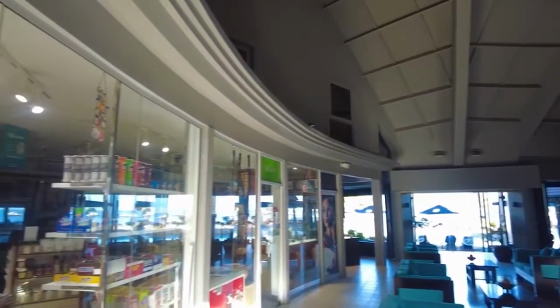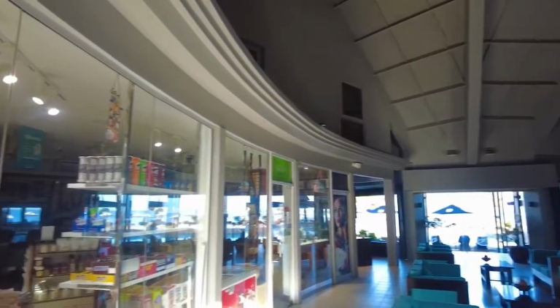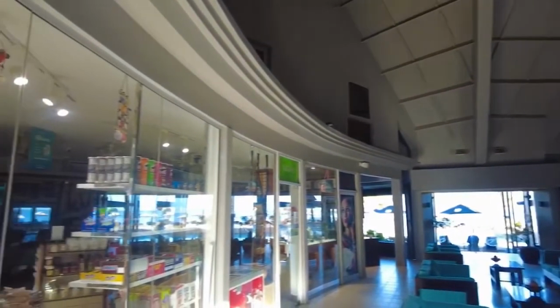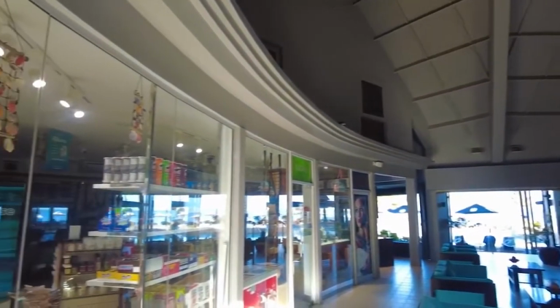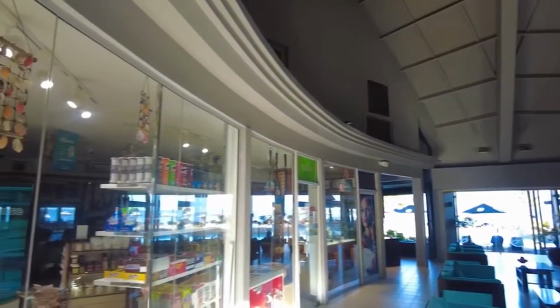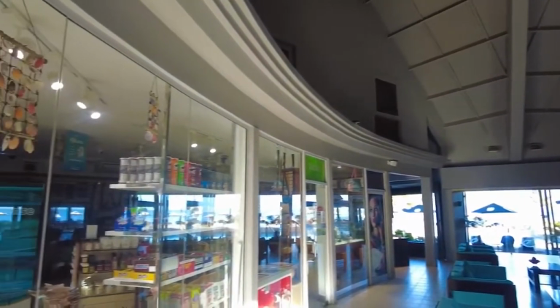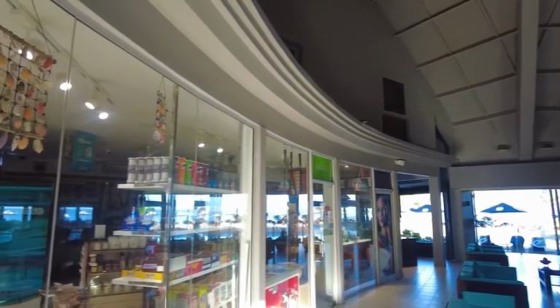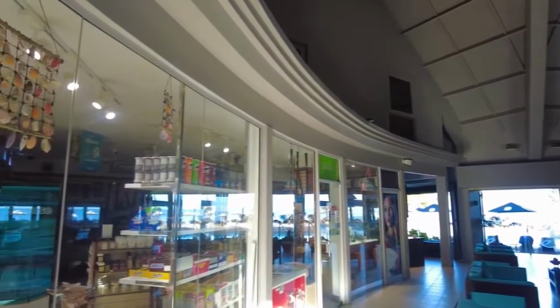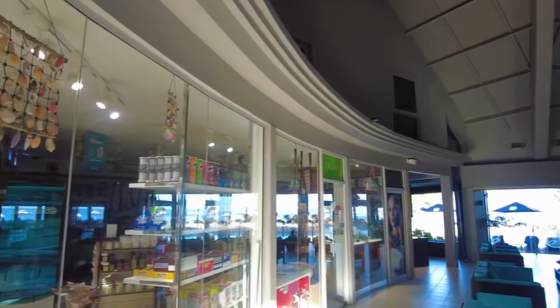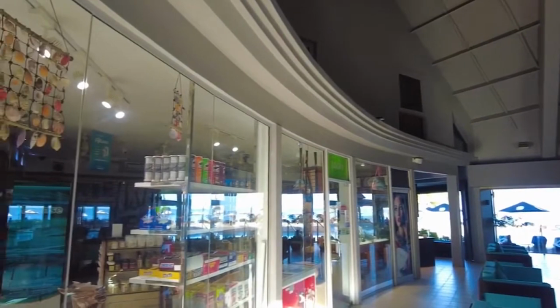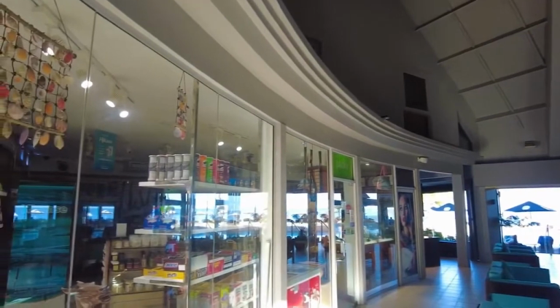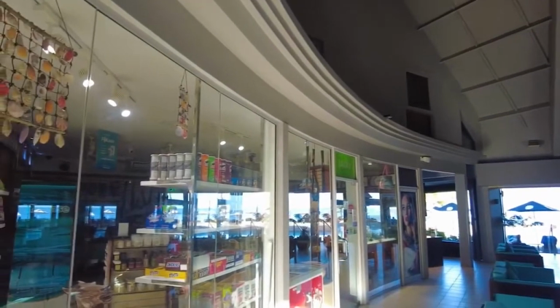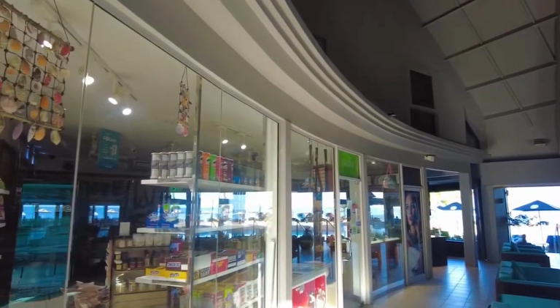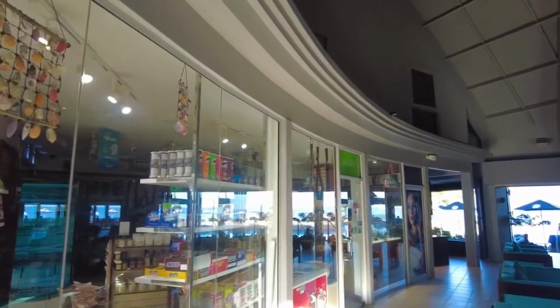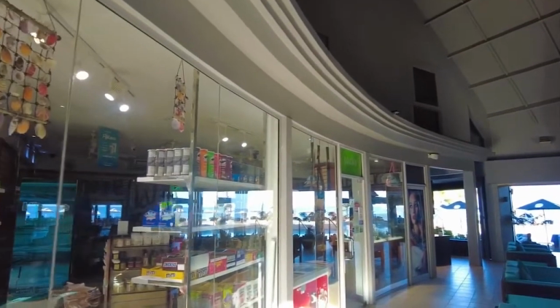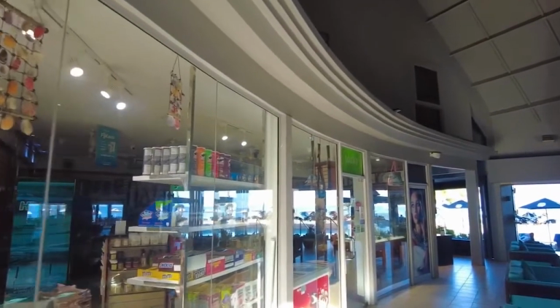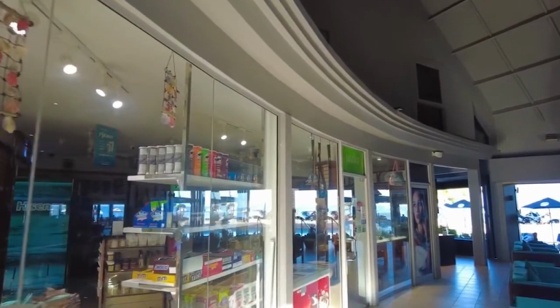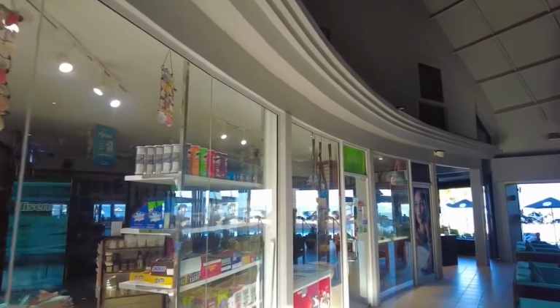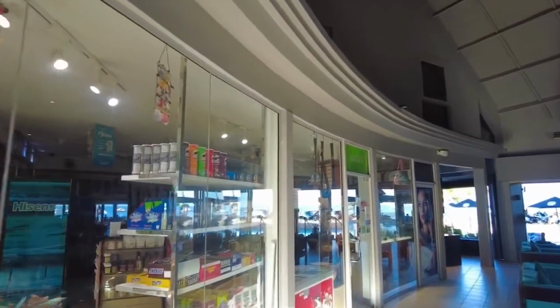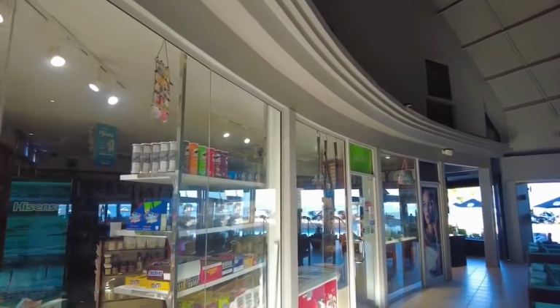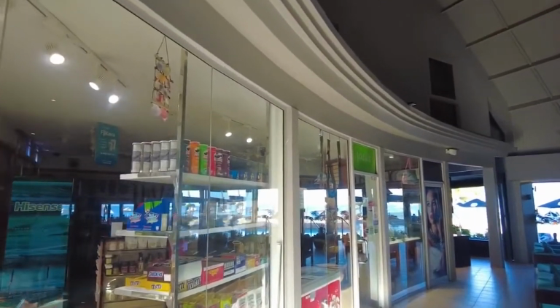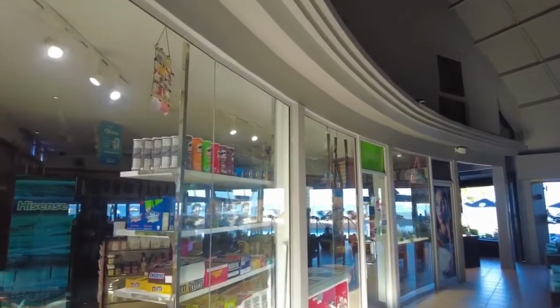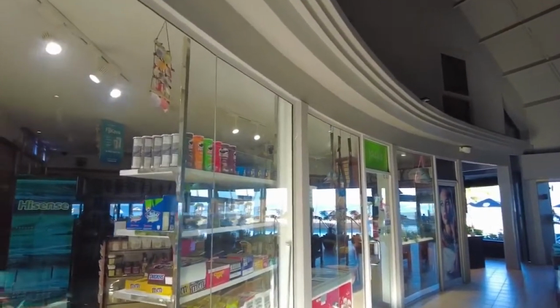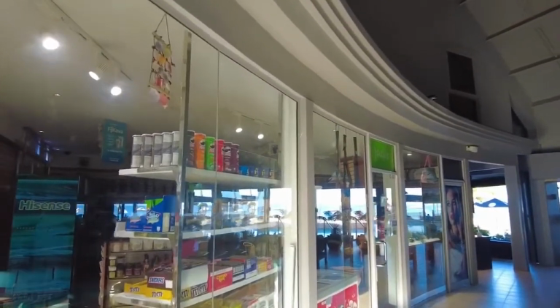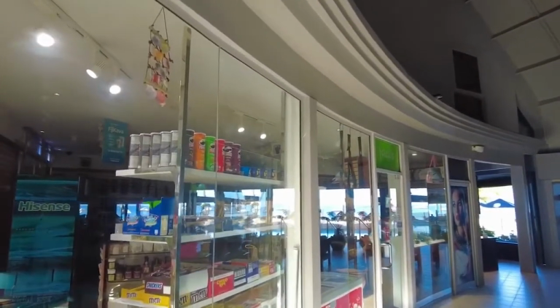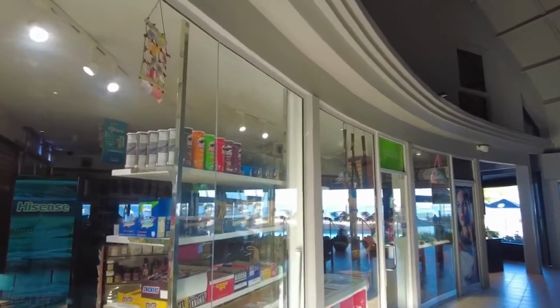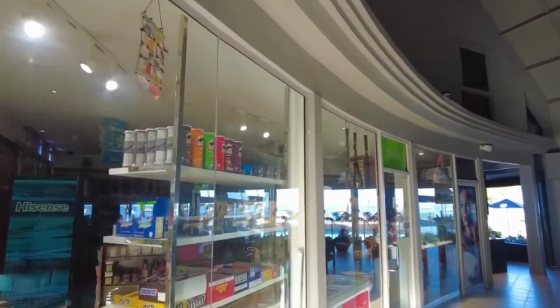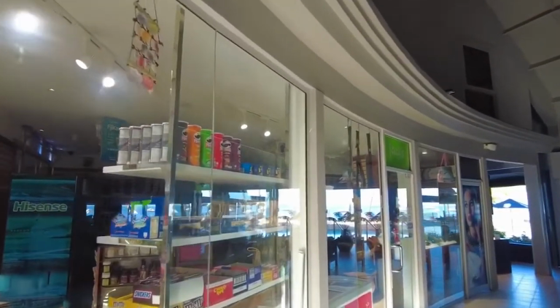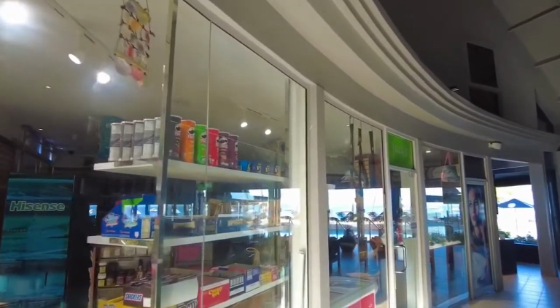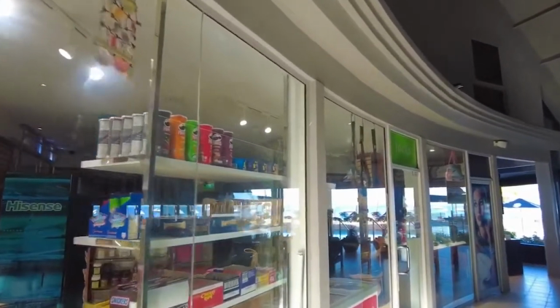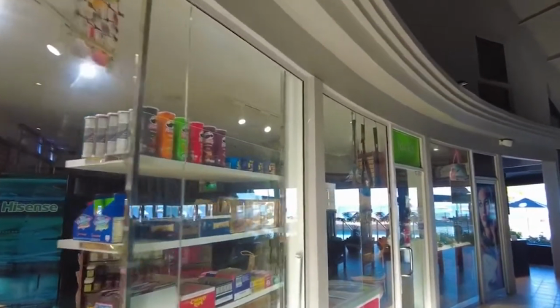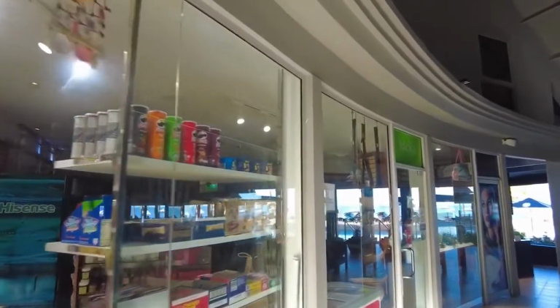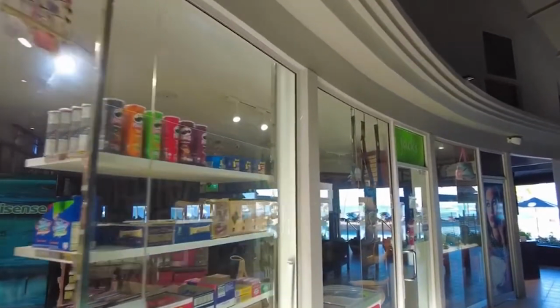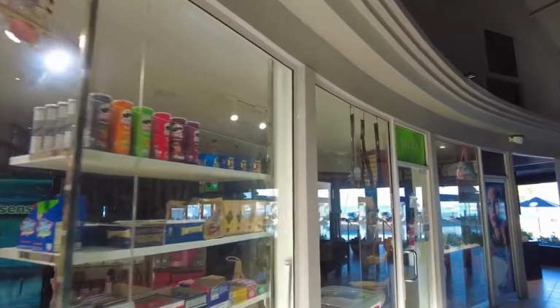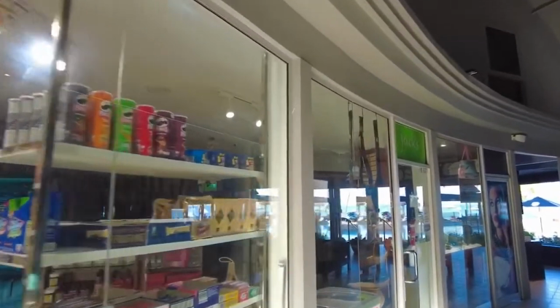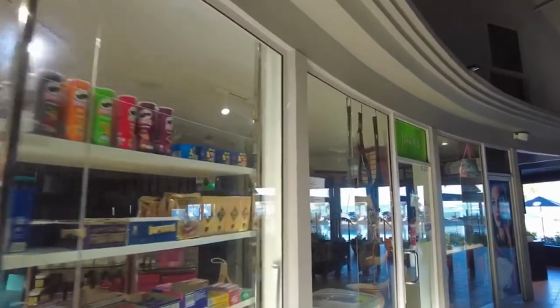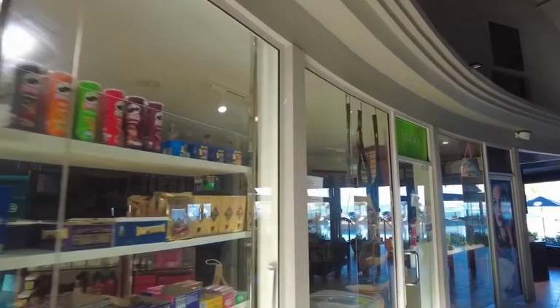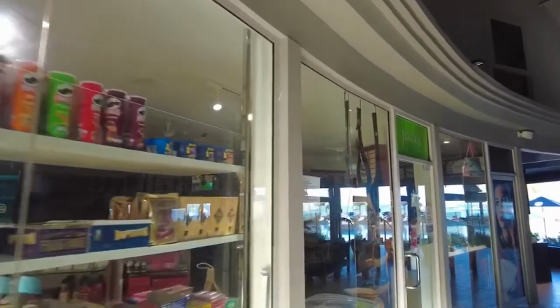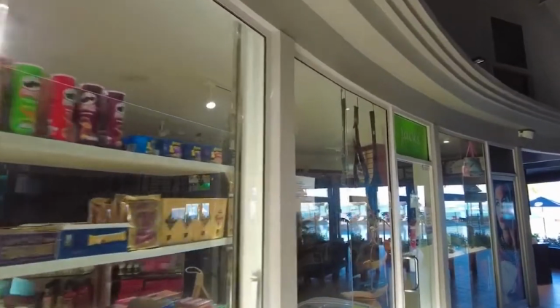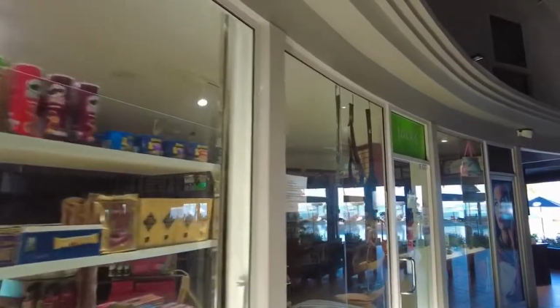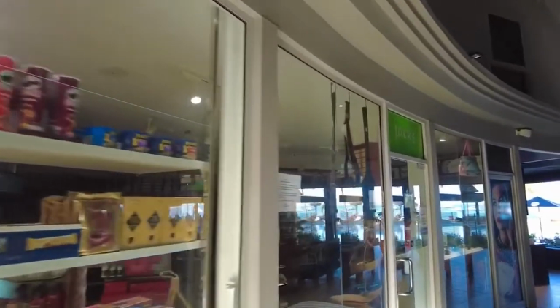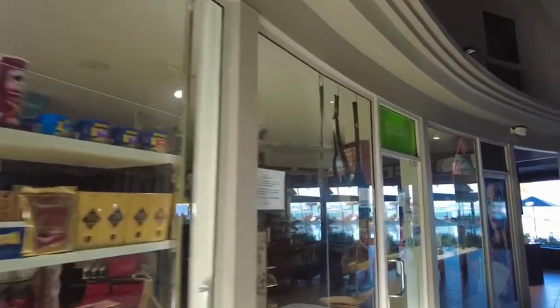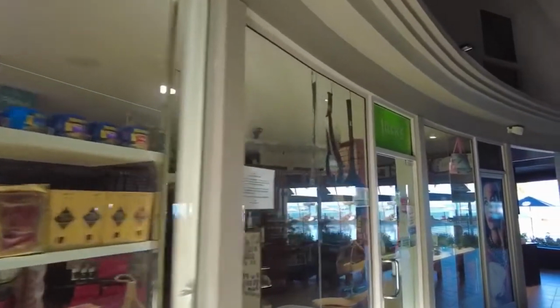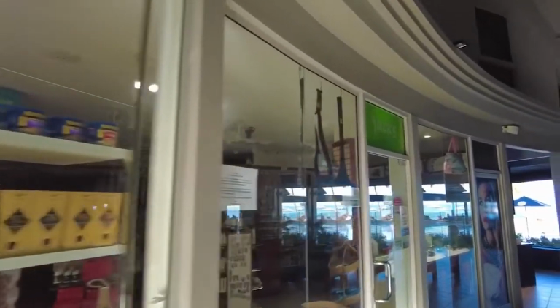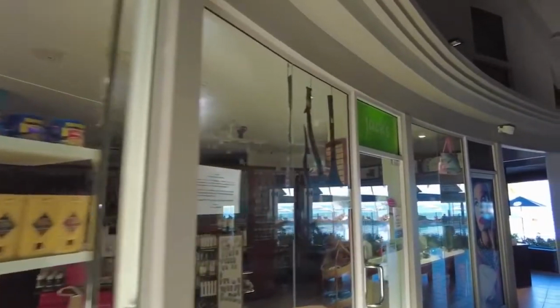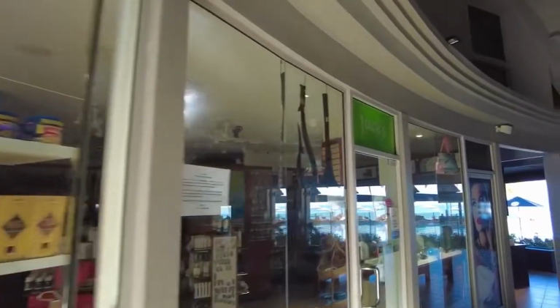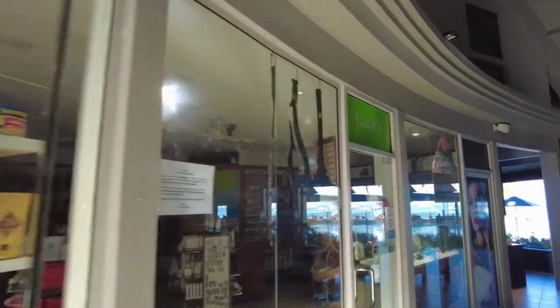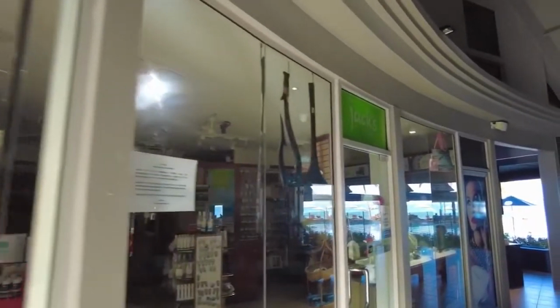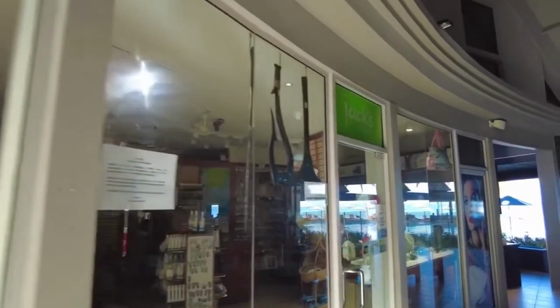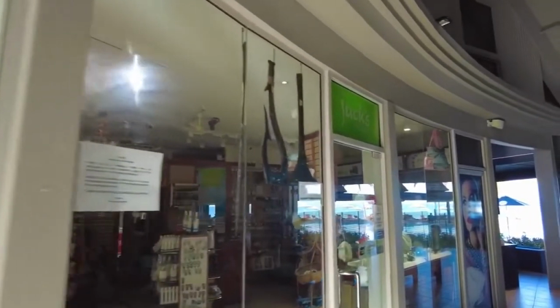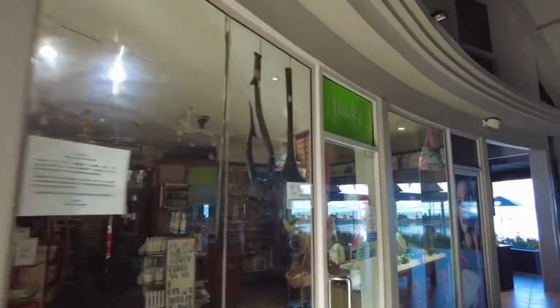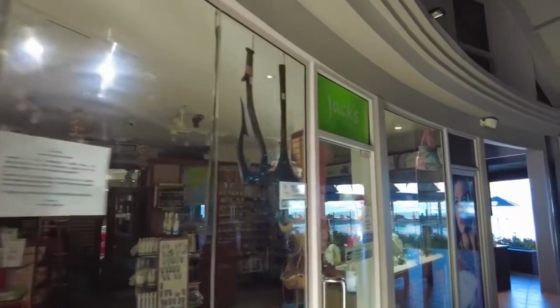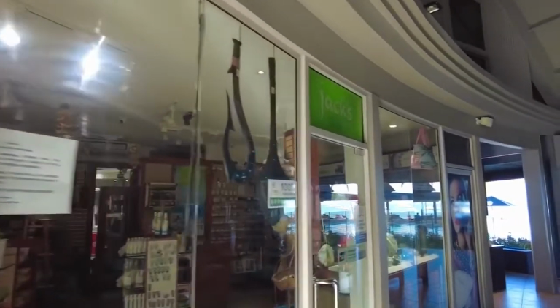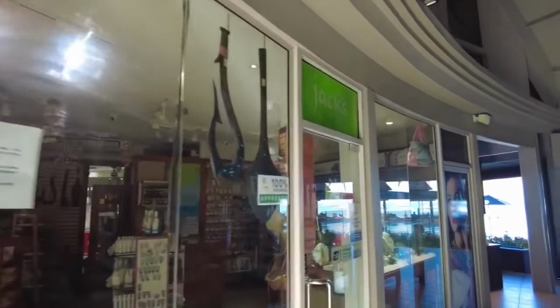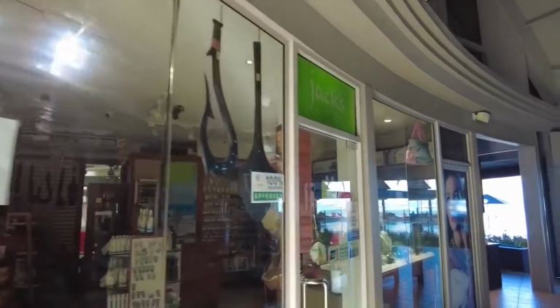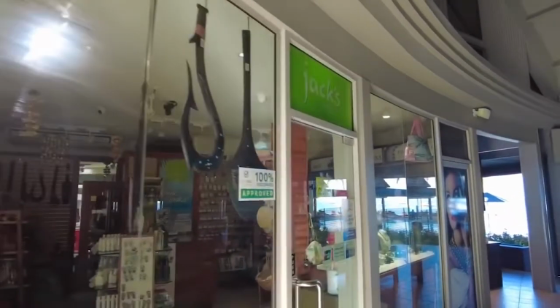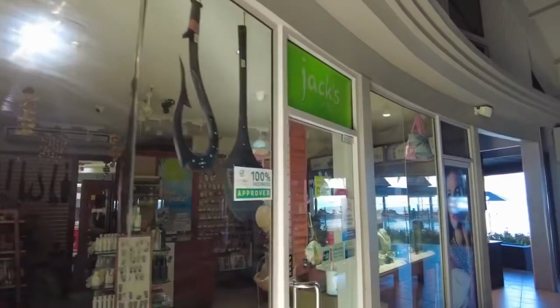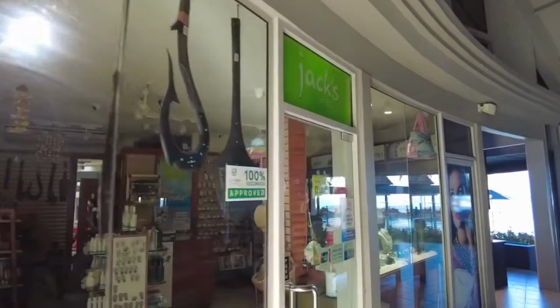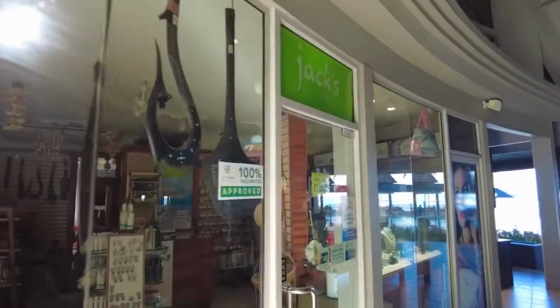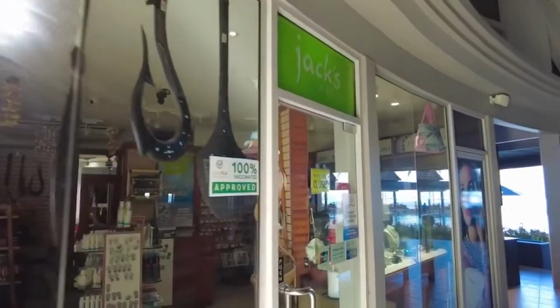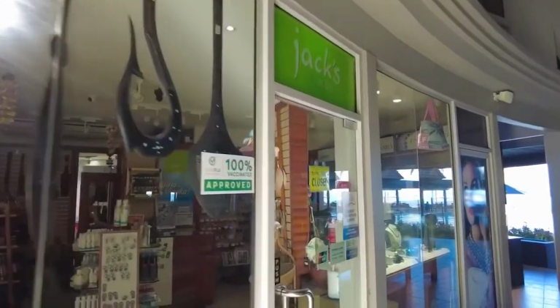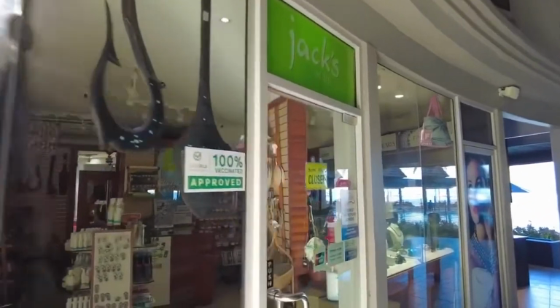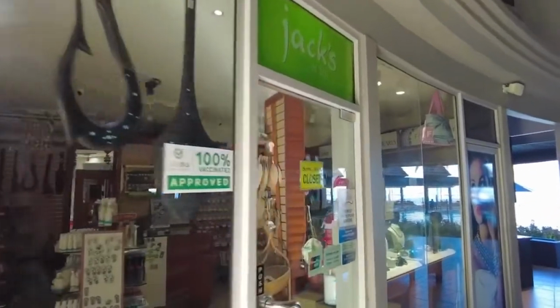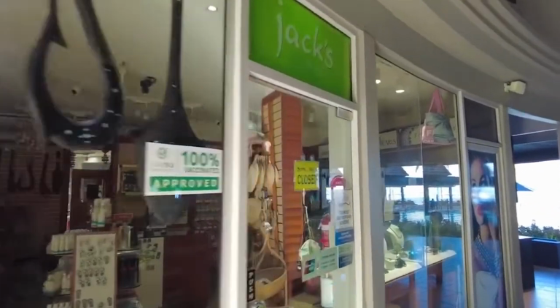There's a small shop here just for all your incidentals — some chocolates, some crisps, sunscreen, anything you've forgotten, and some ice cream for the kids.